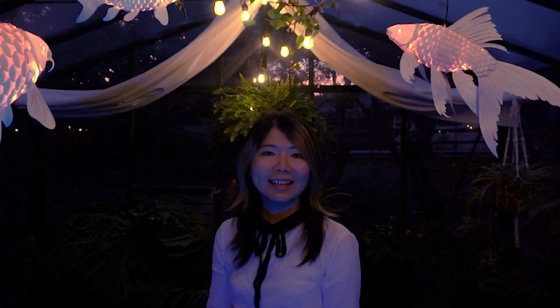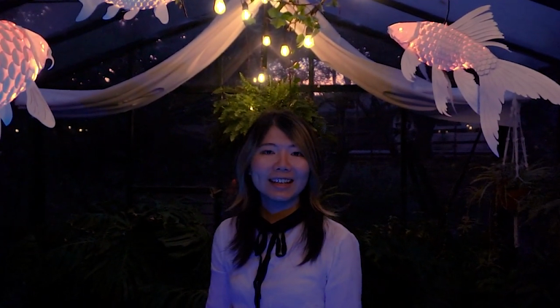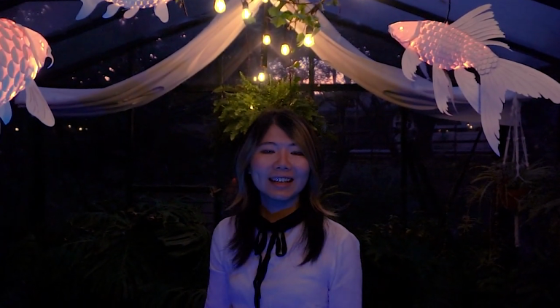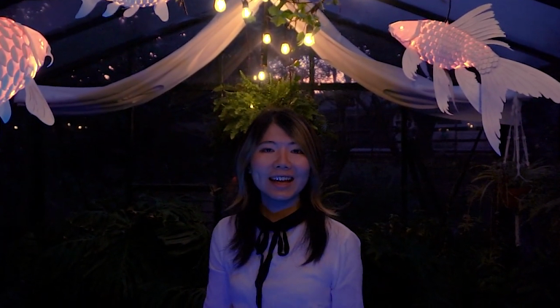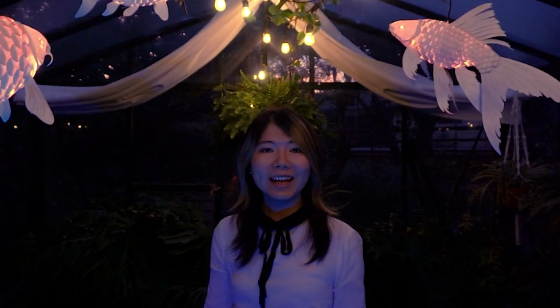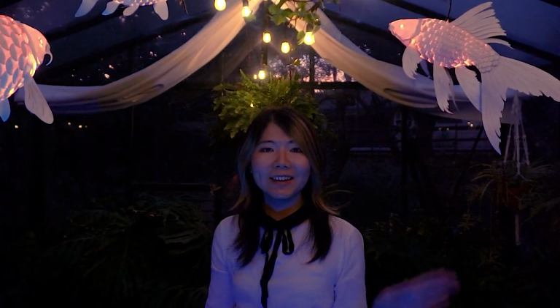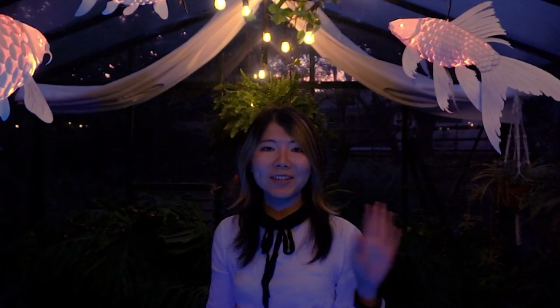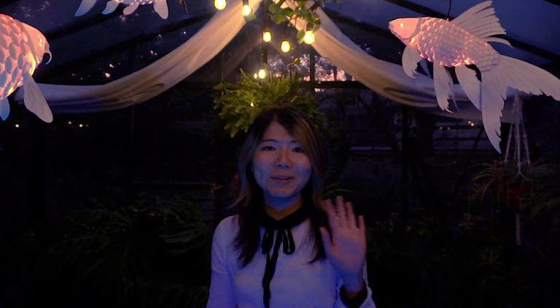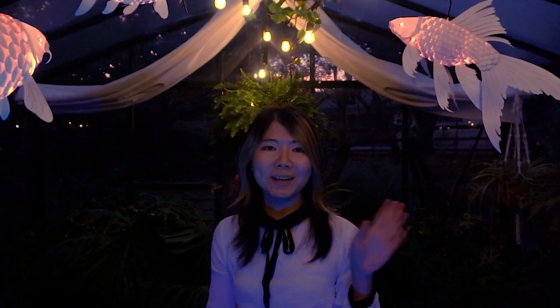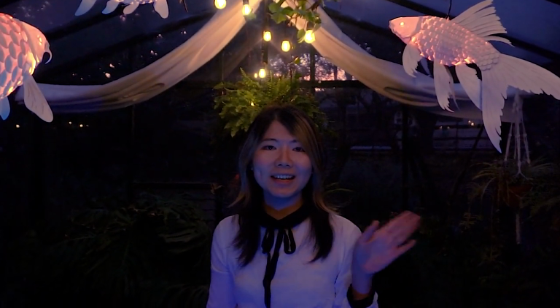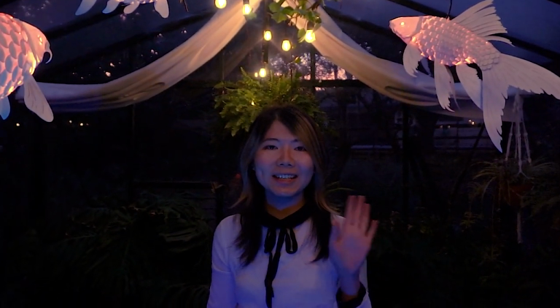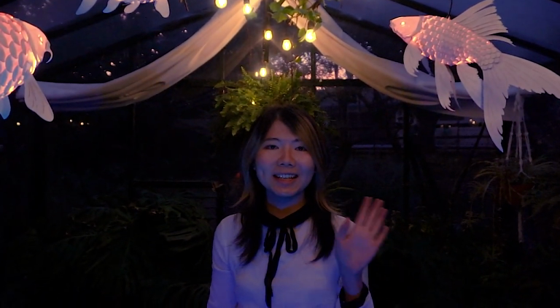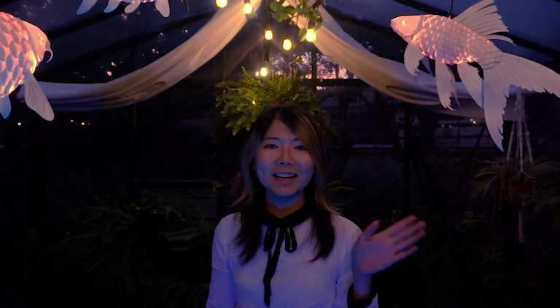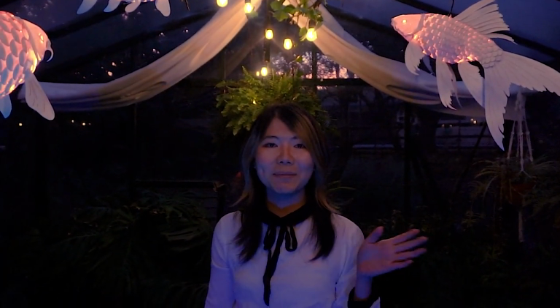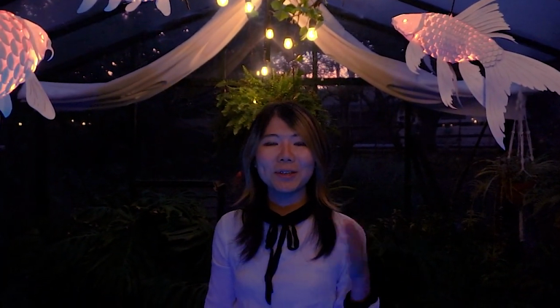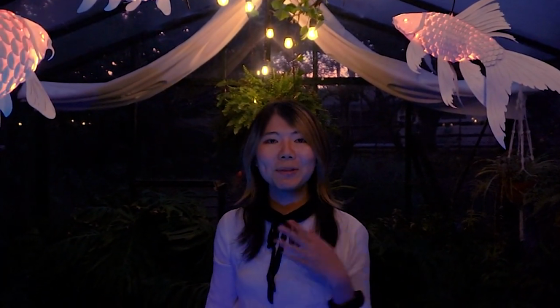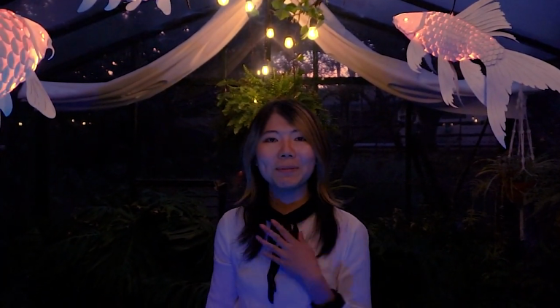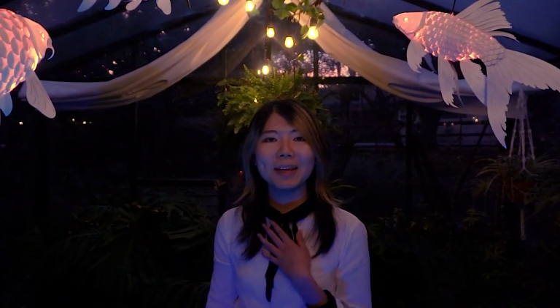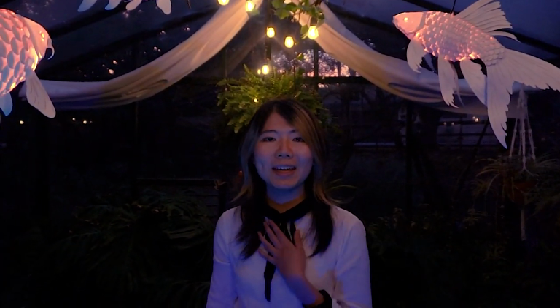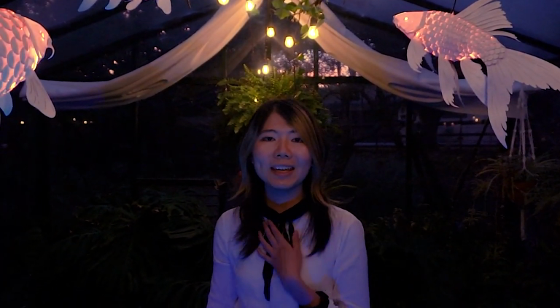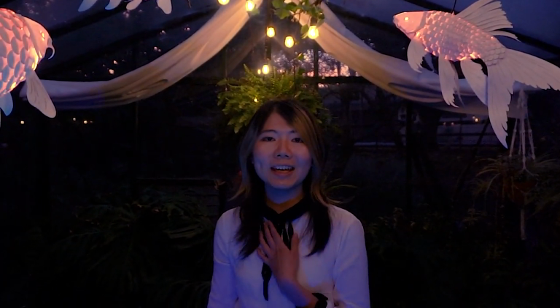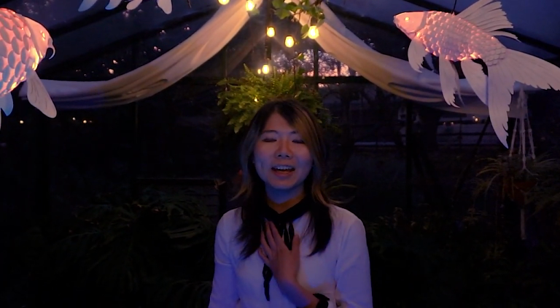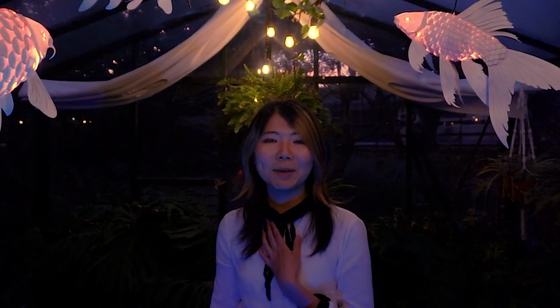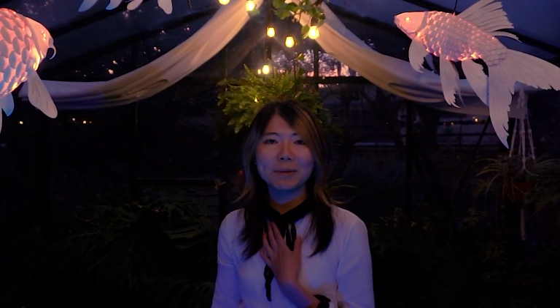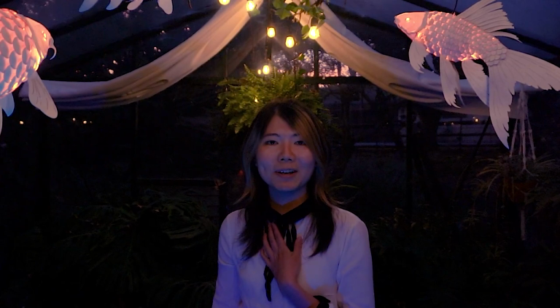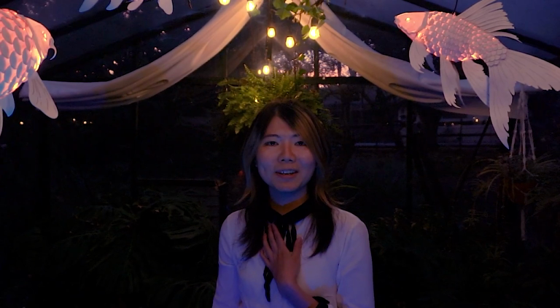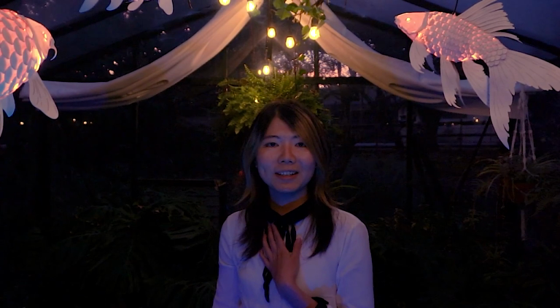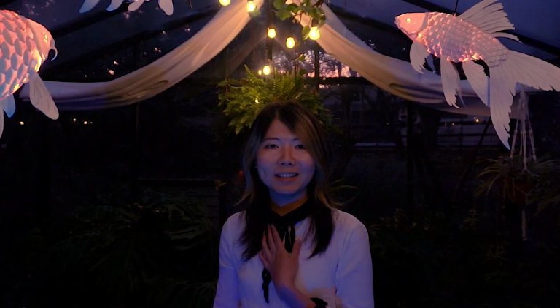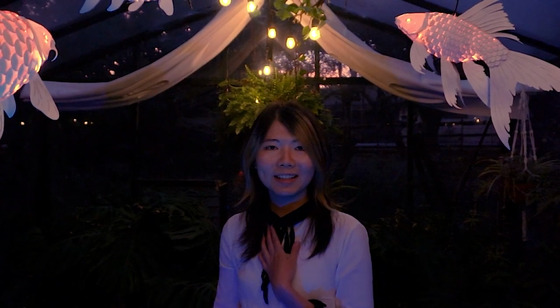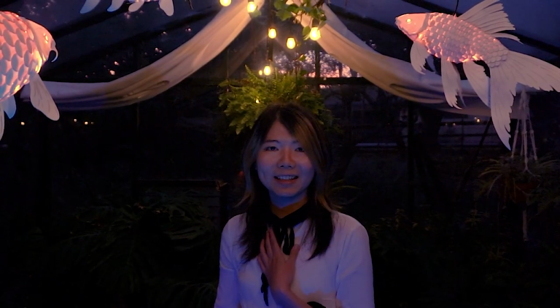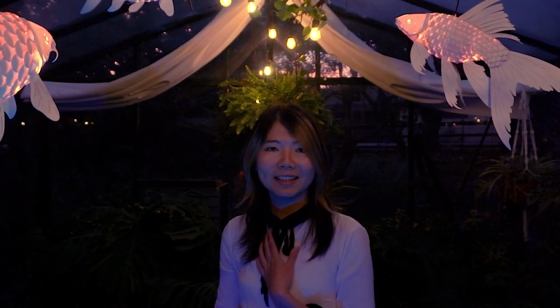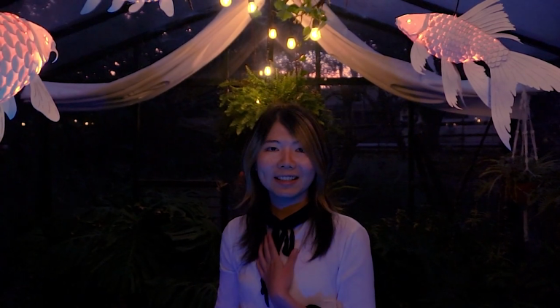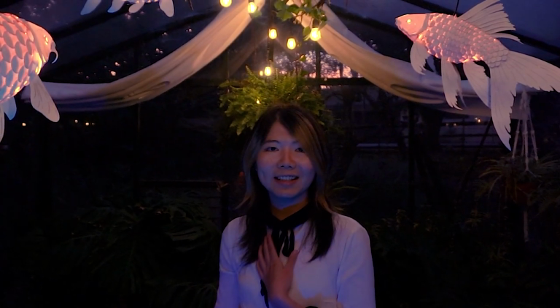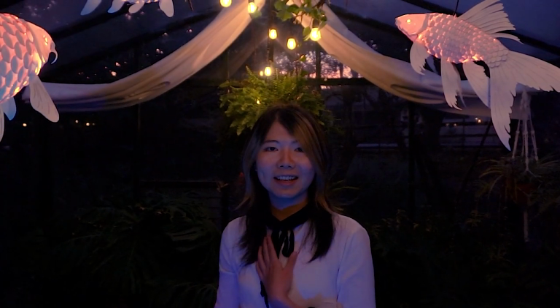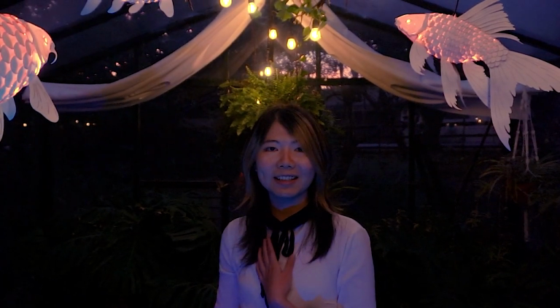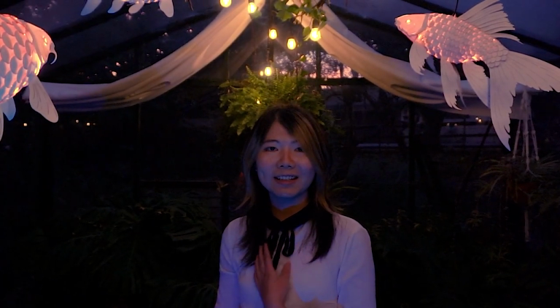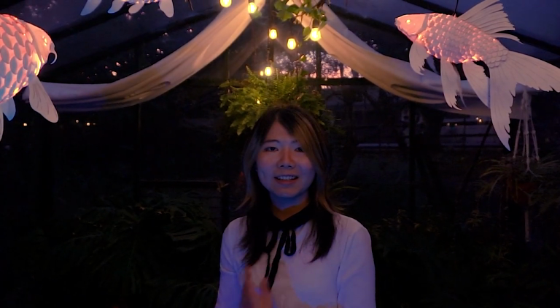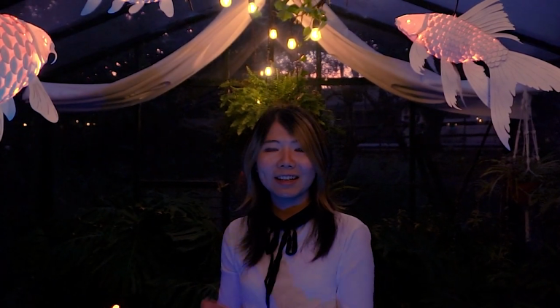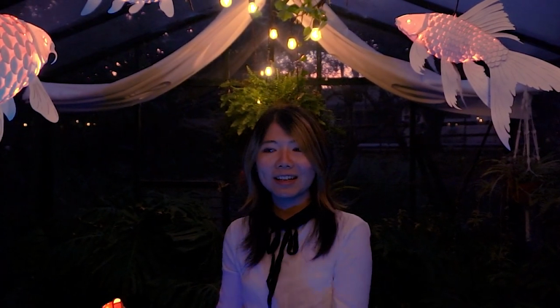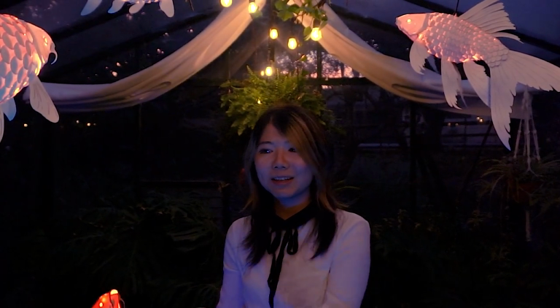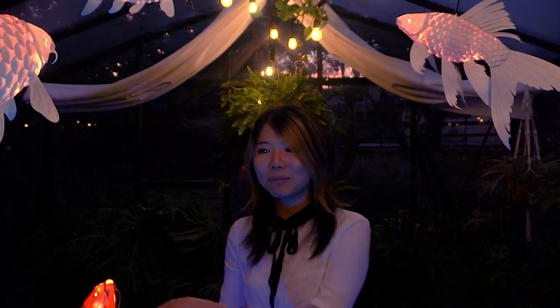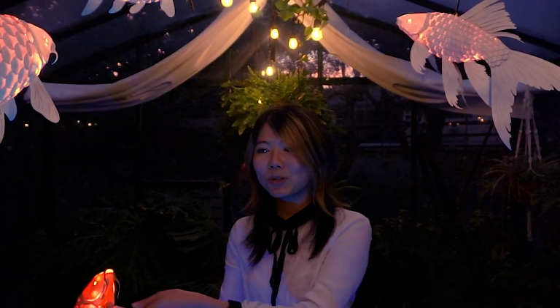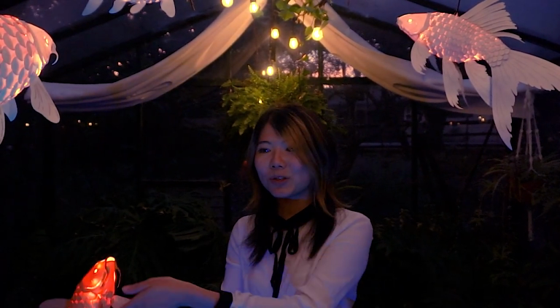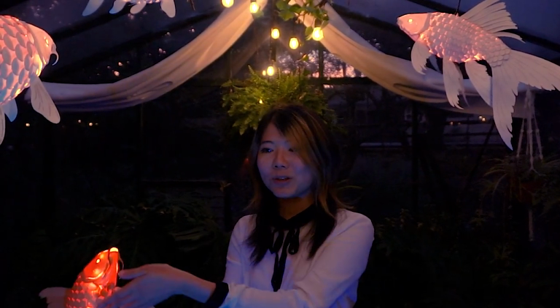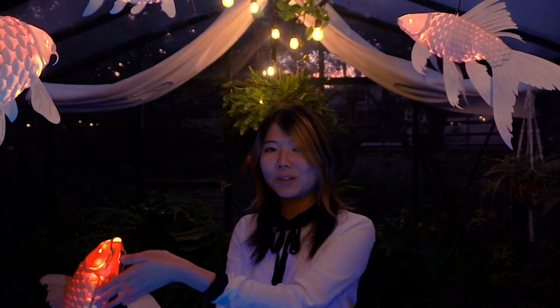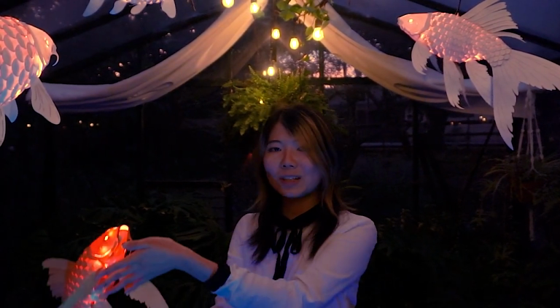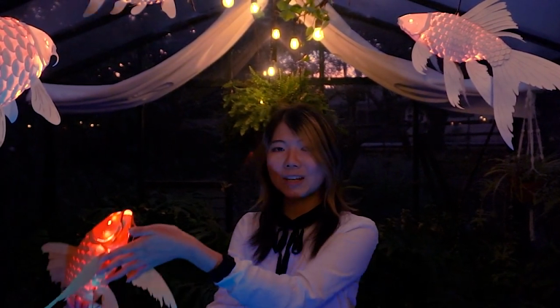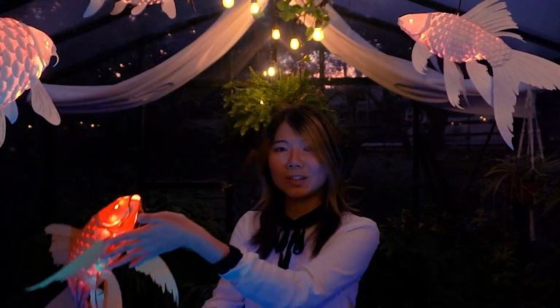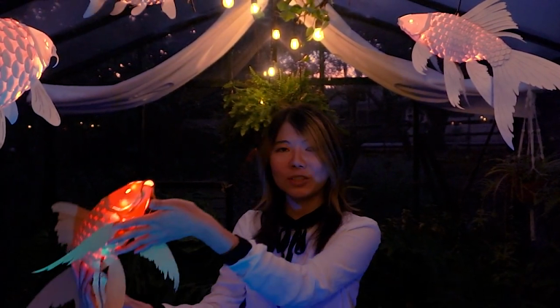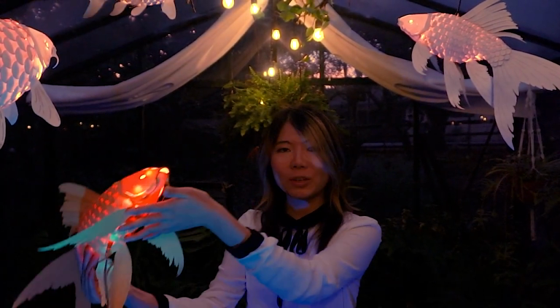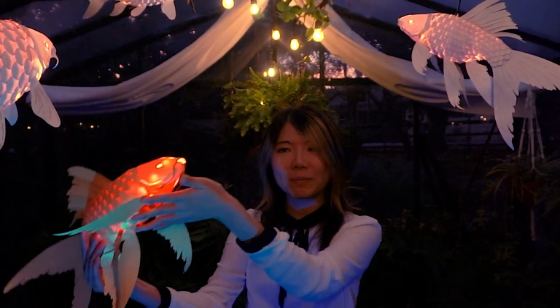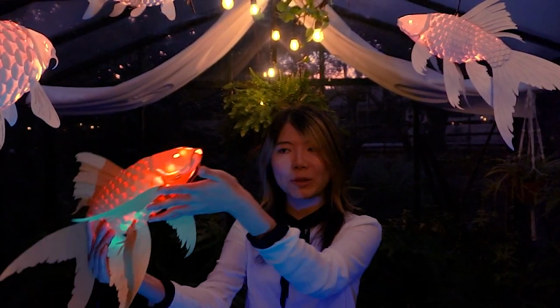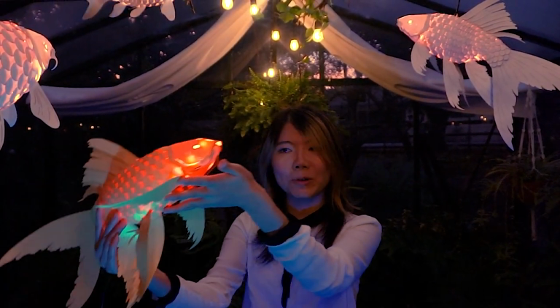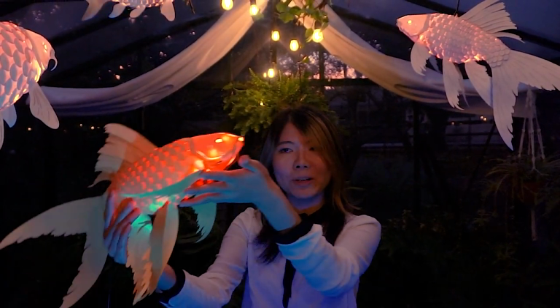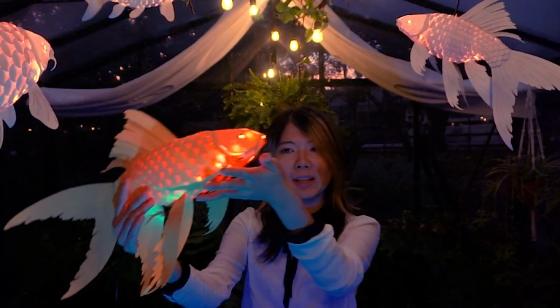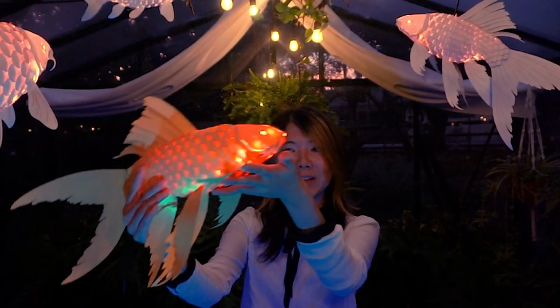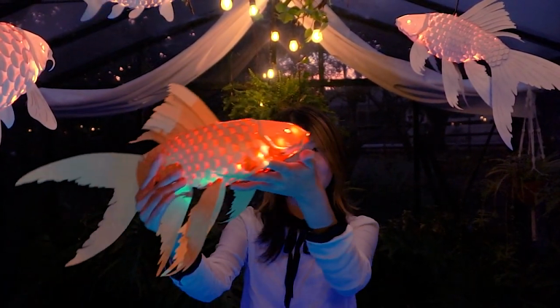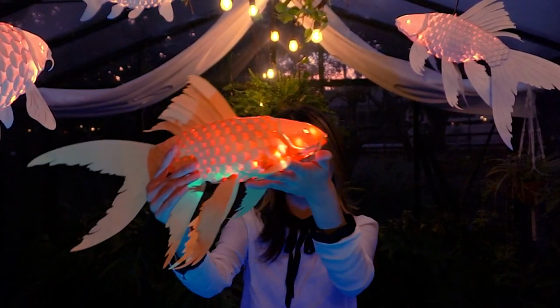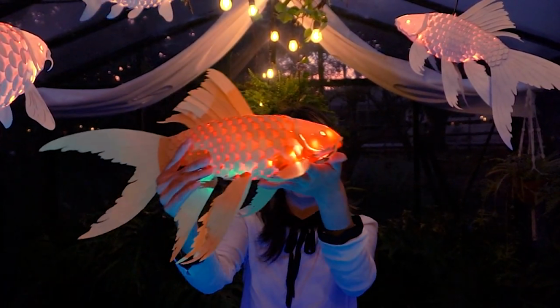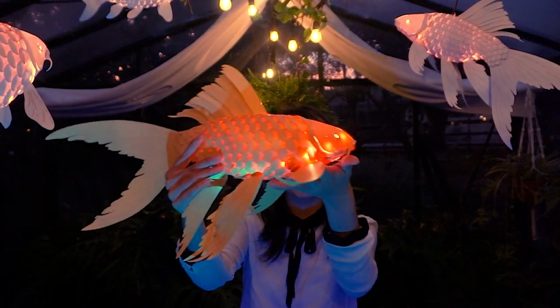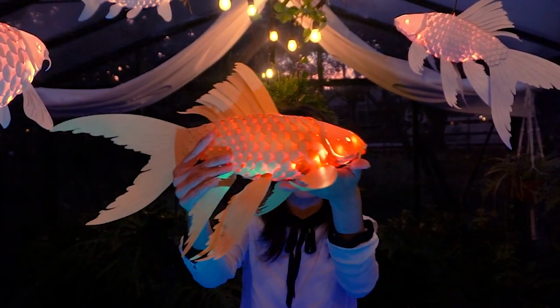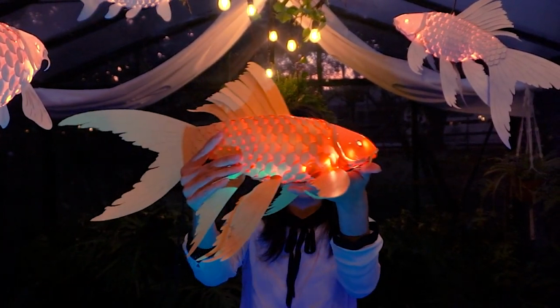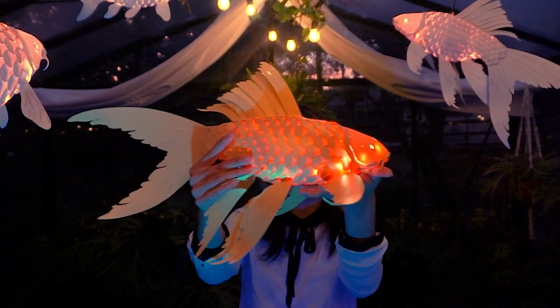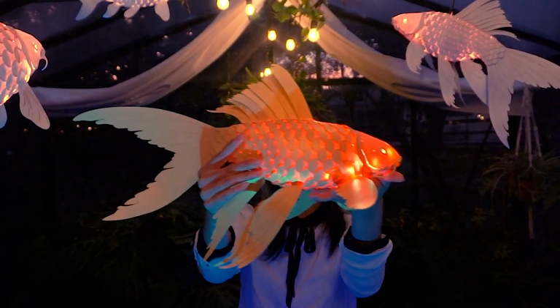Hi everyone, I'm Yume. I'm an artist and designer, and I'm so excited to share my Koi Lanterns with you.